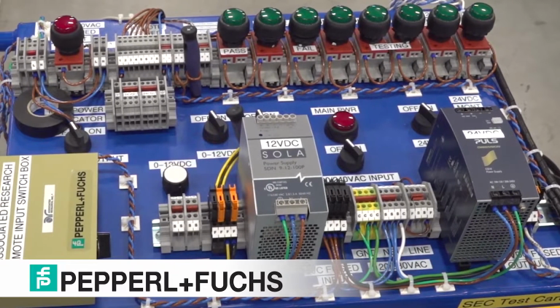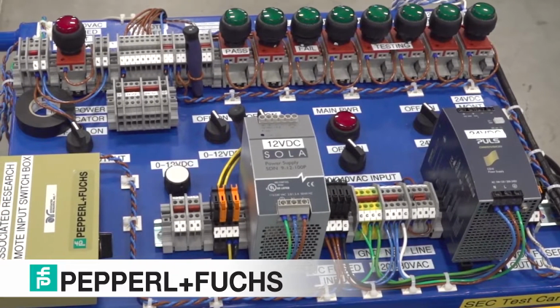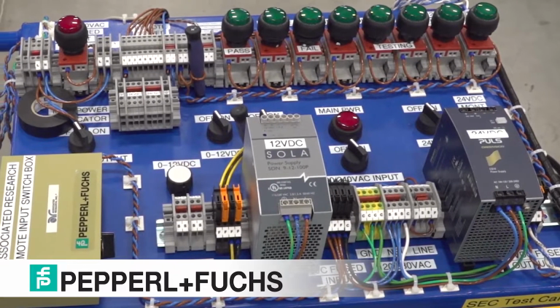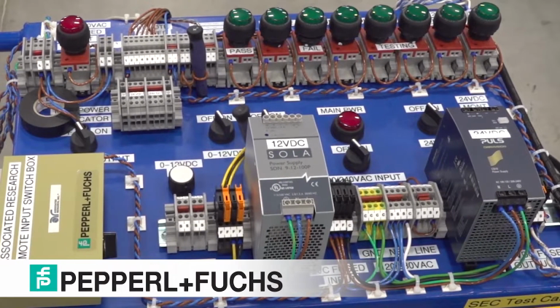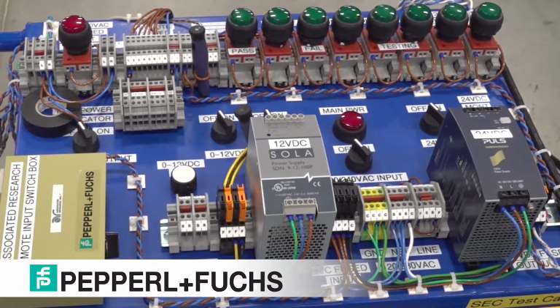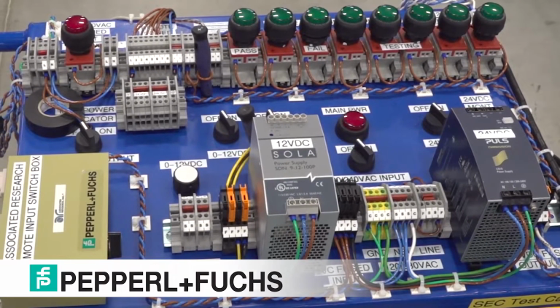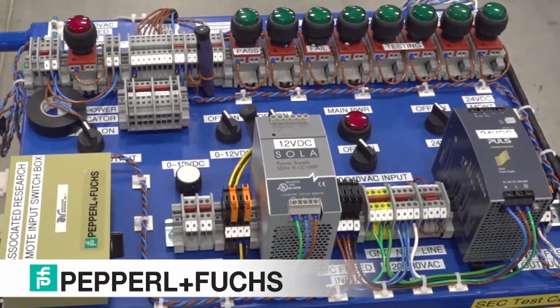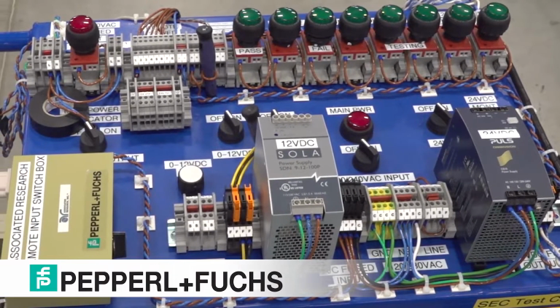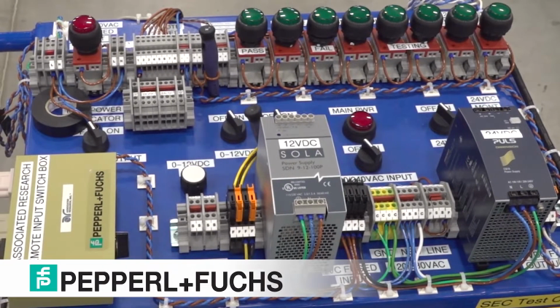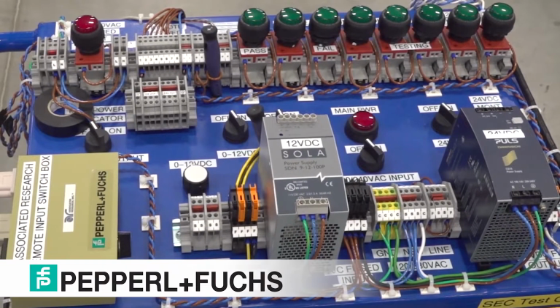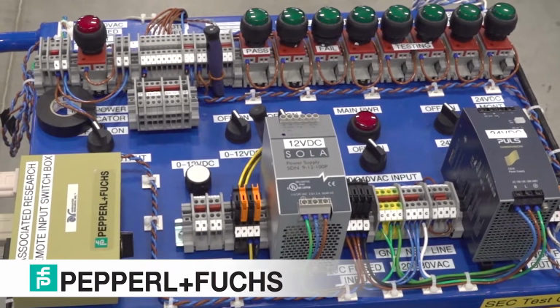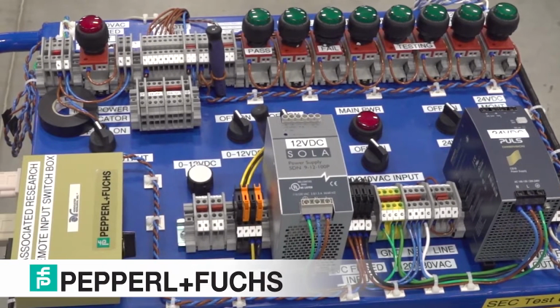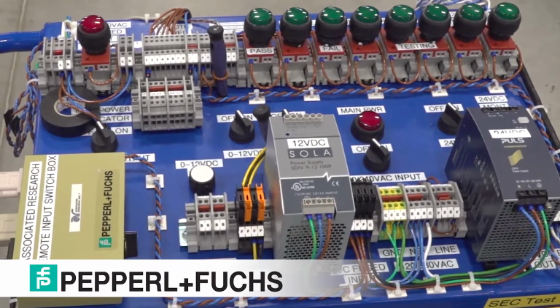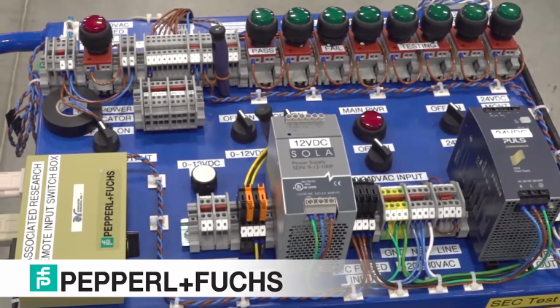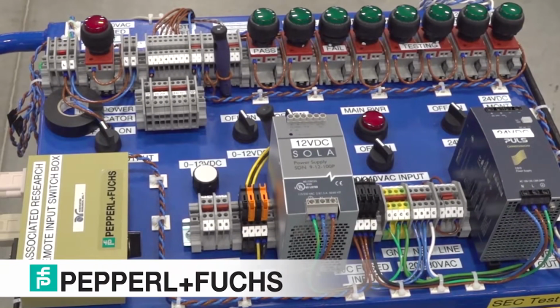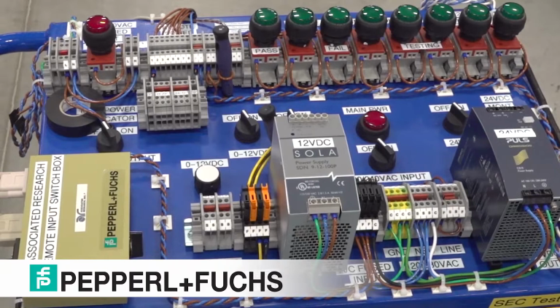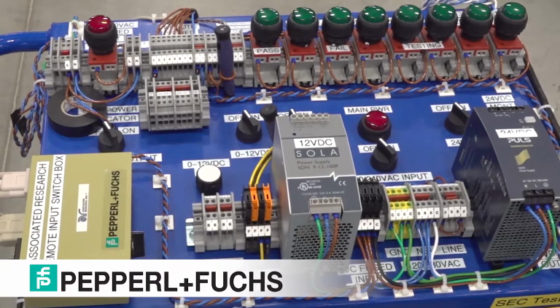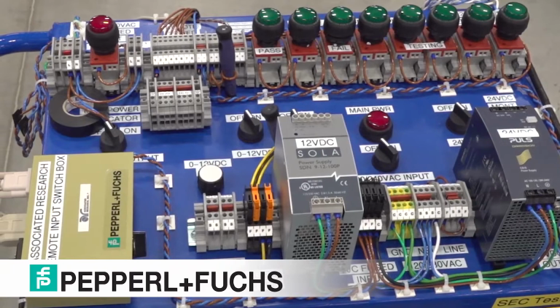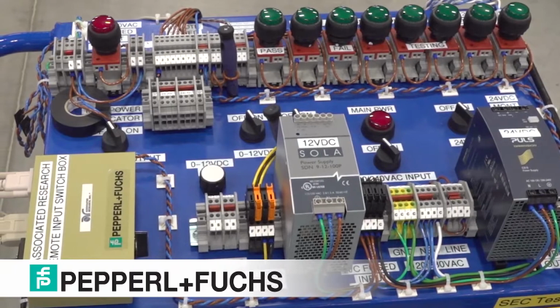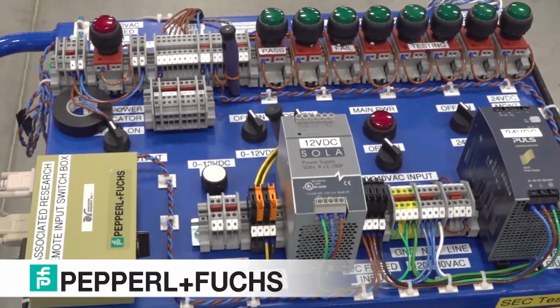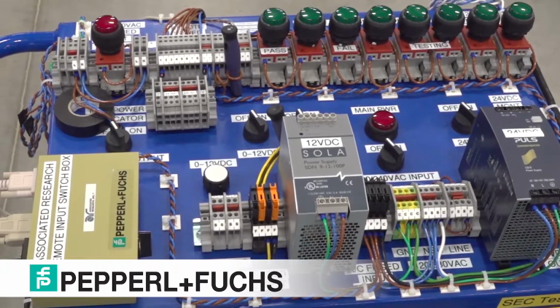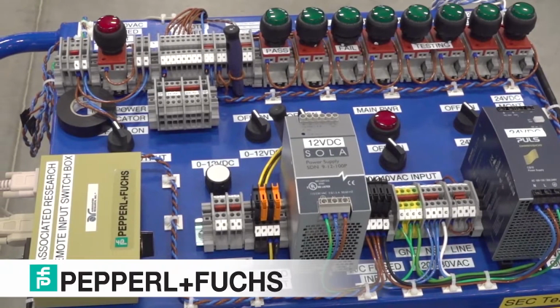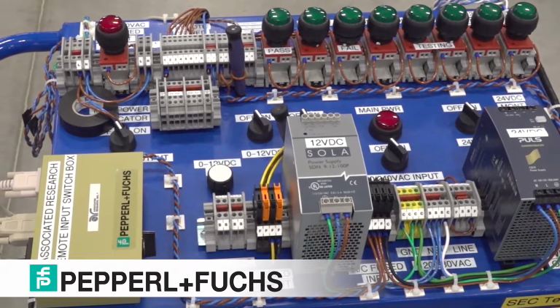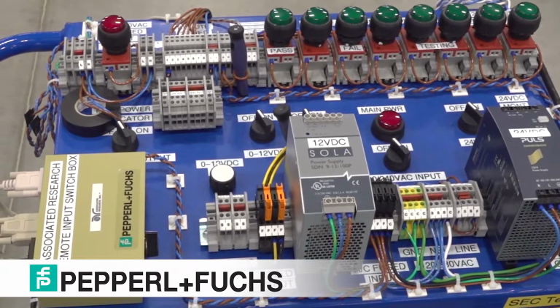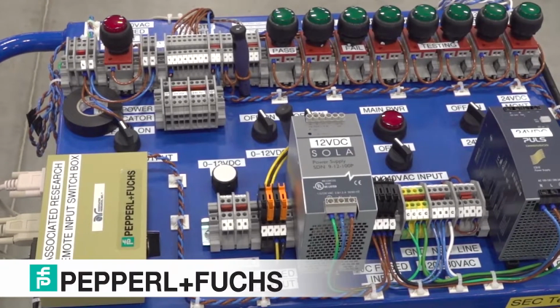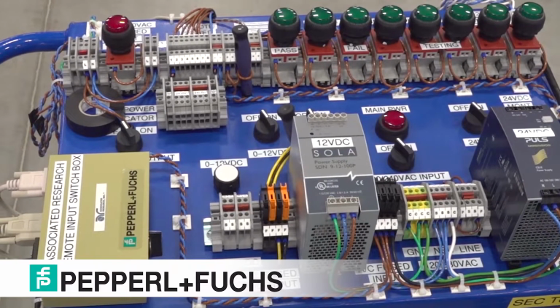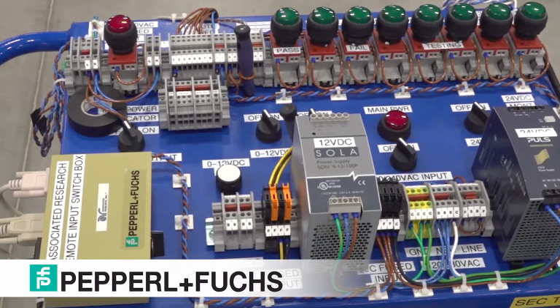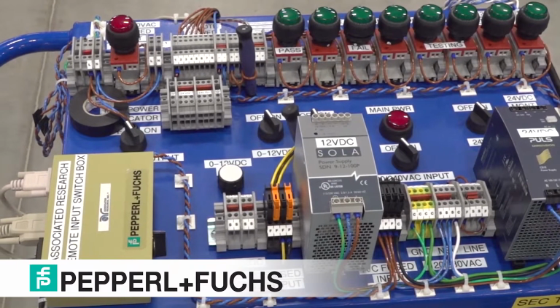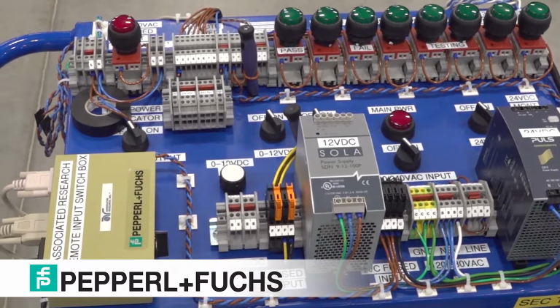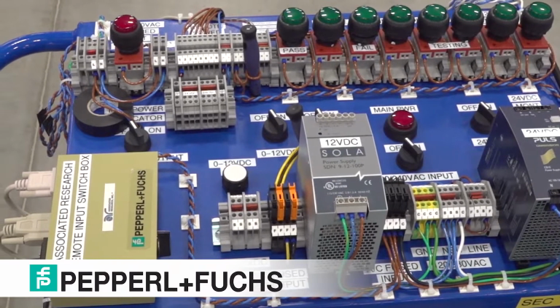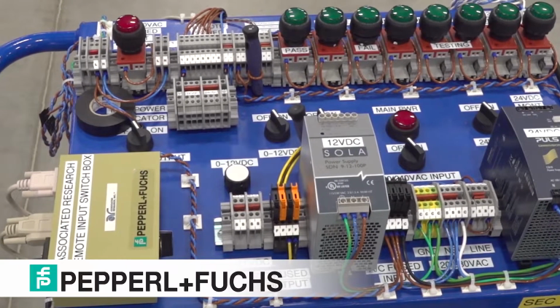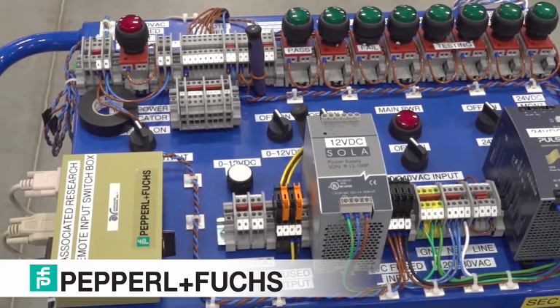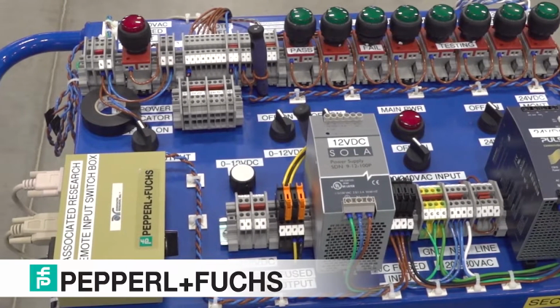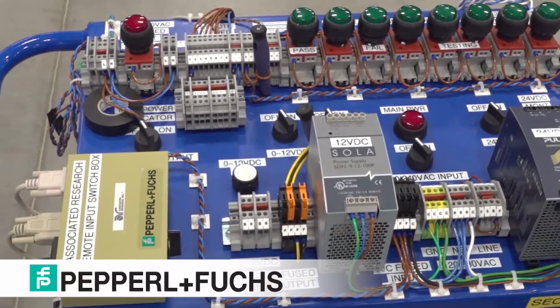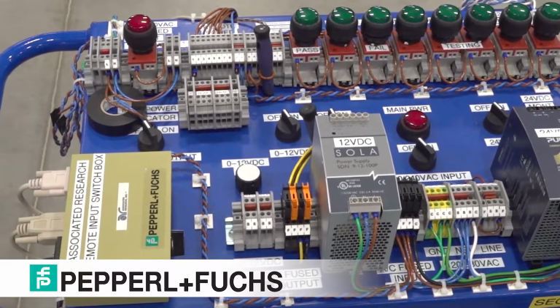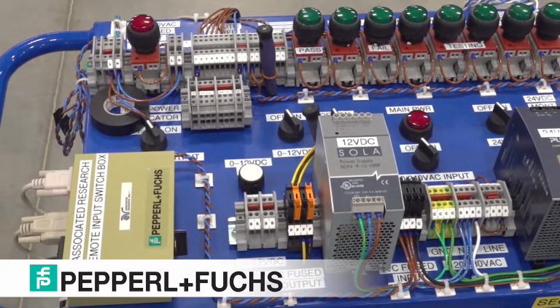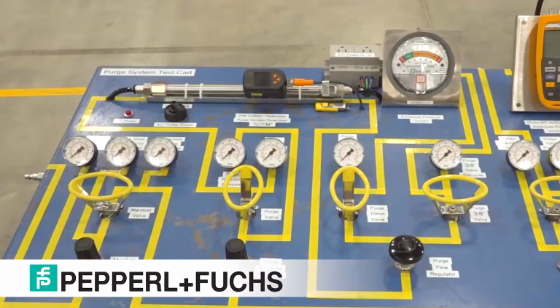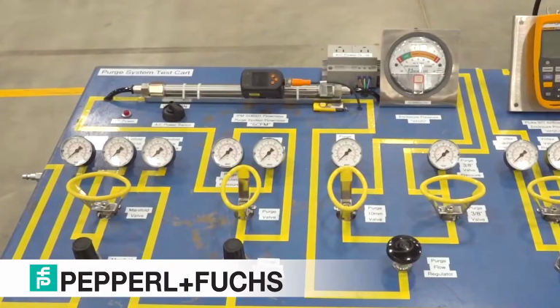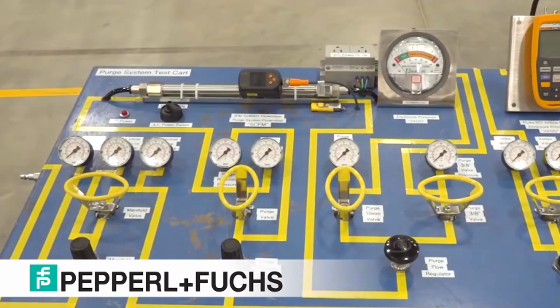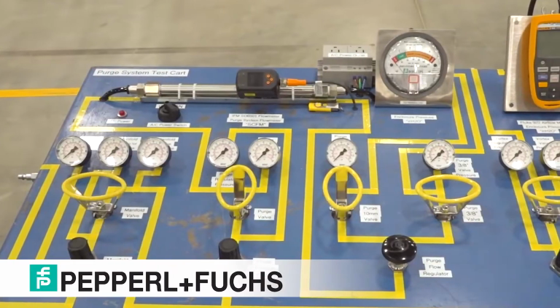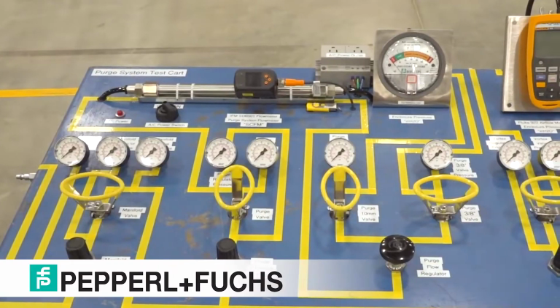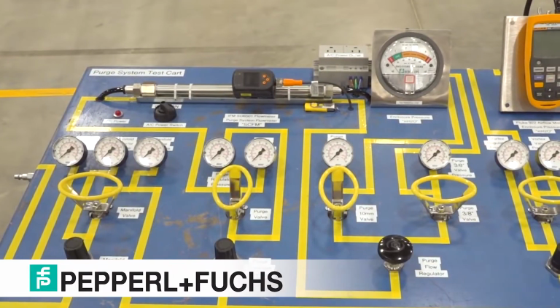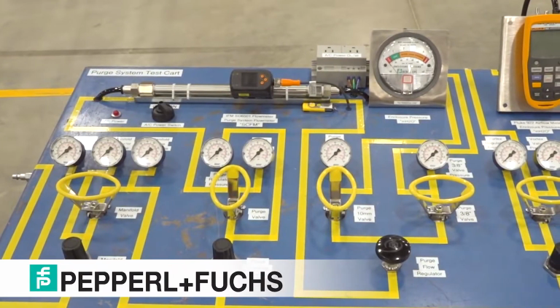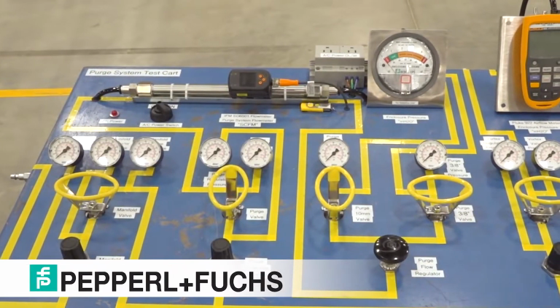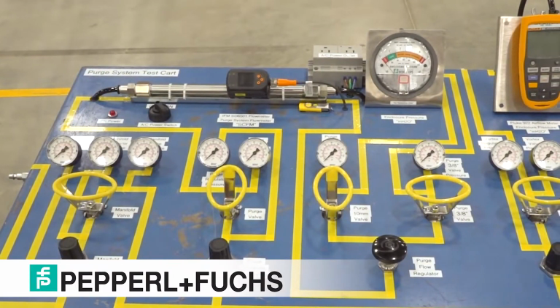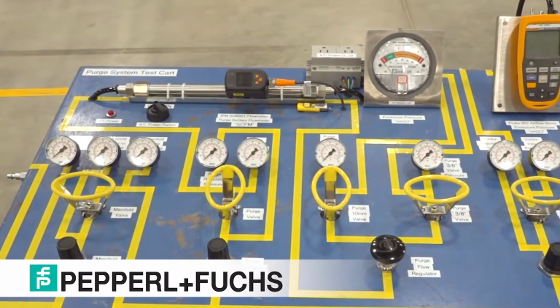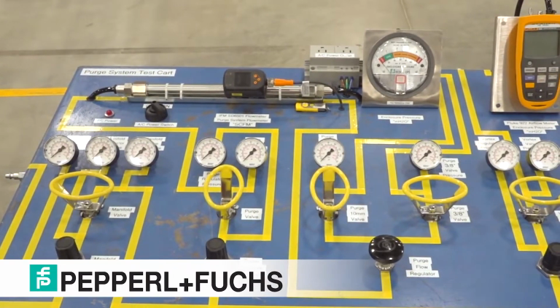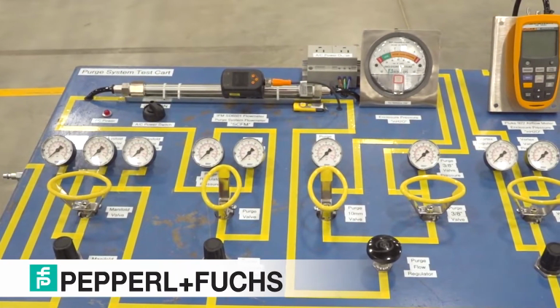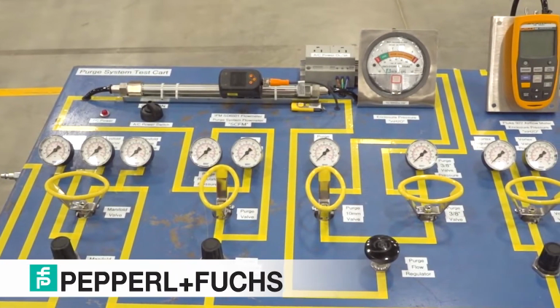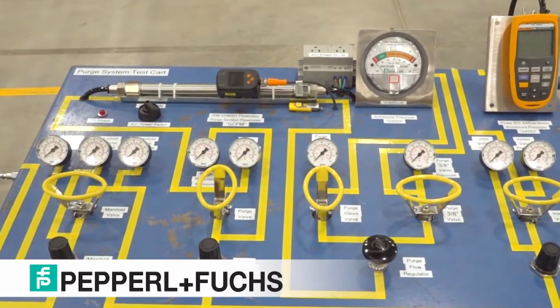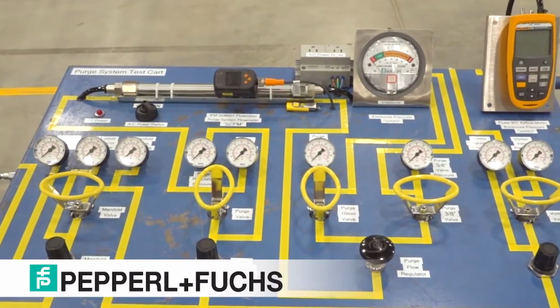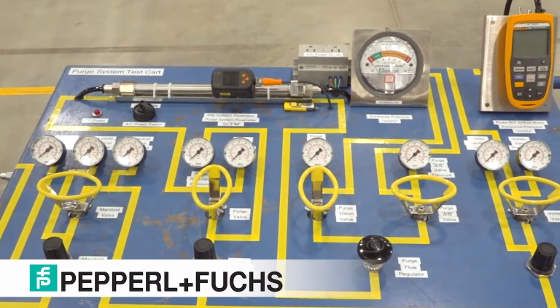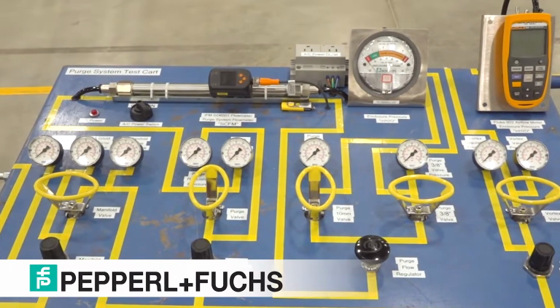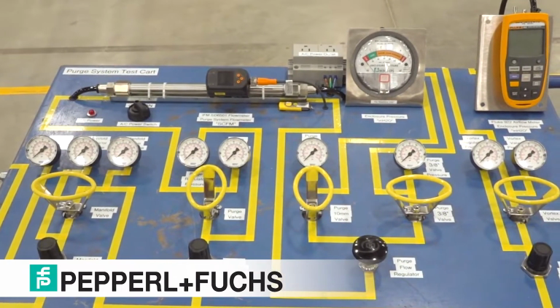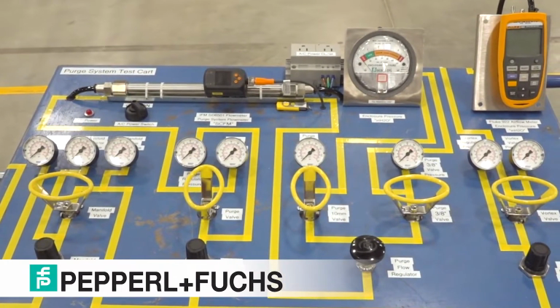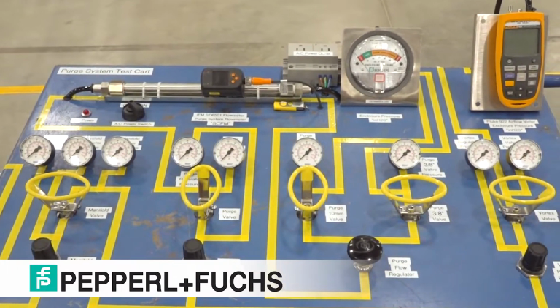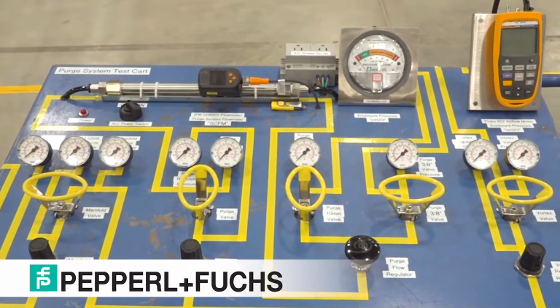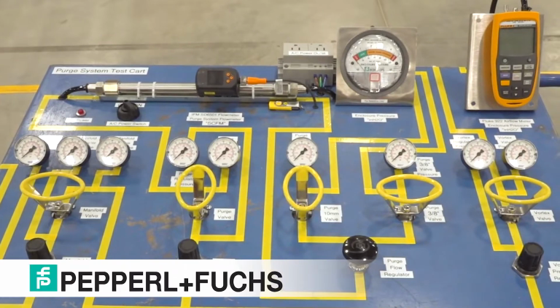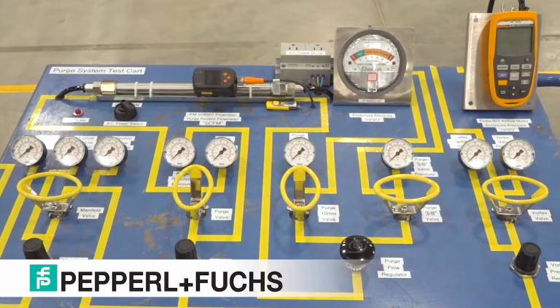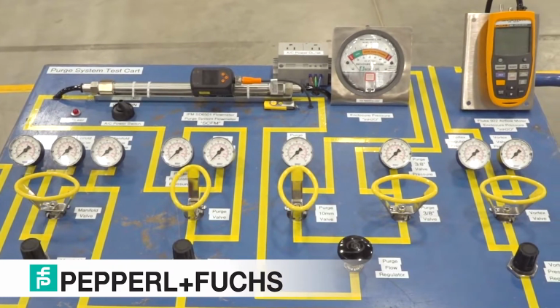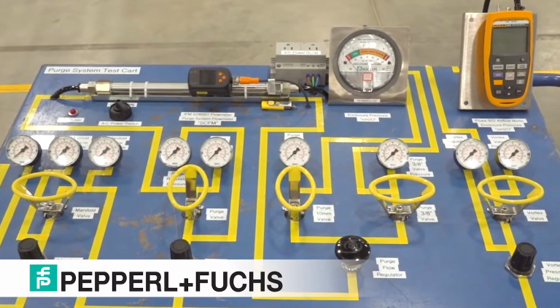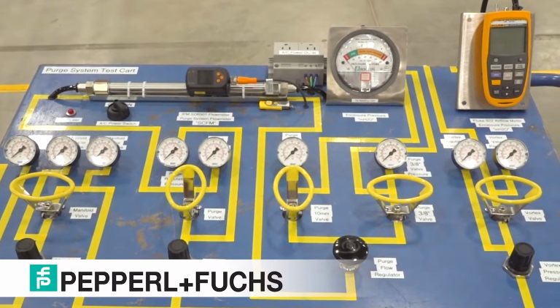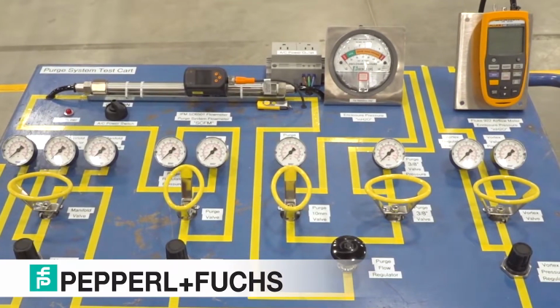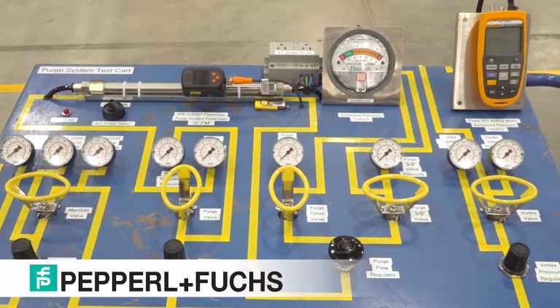Lastly, we are able to provide any special documentation requests pertaining to quality and inspection if requested by the customer.